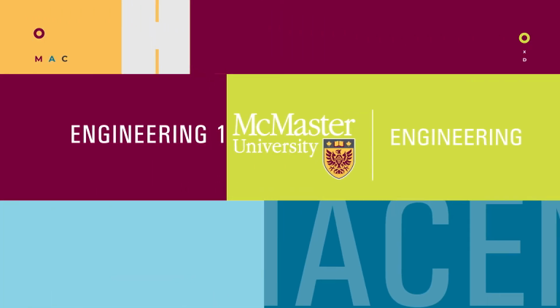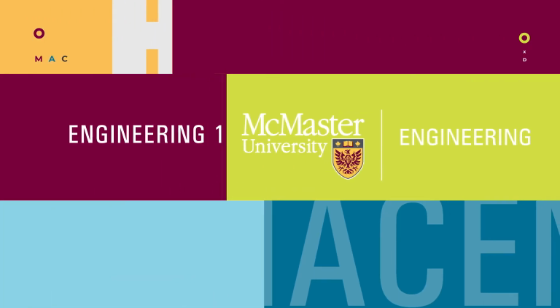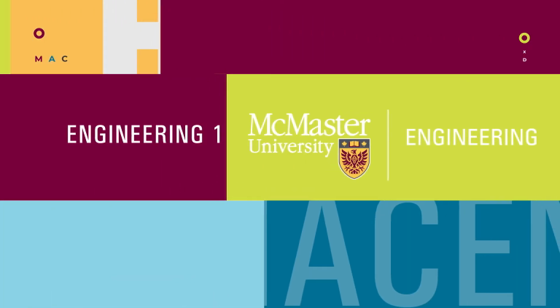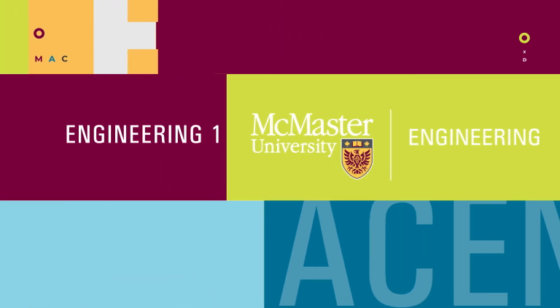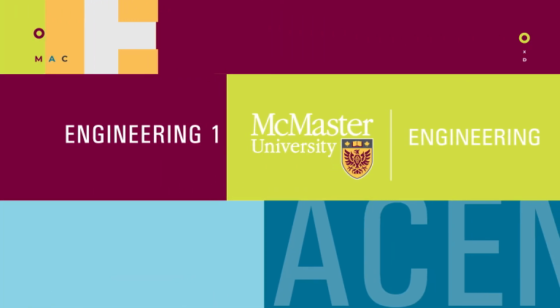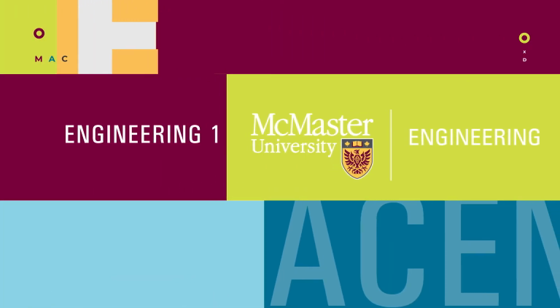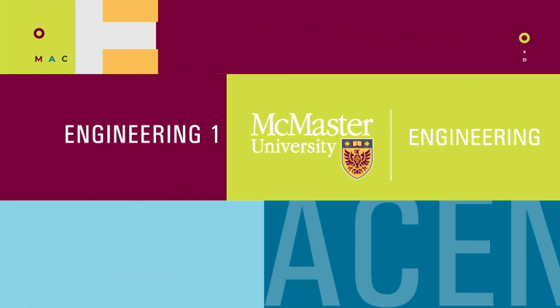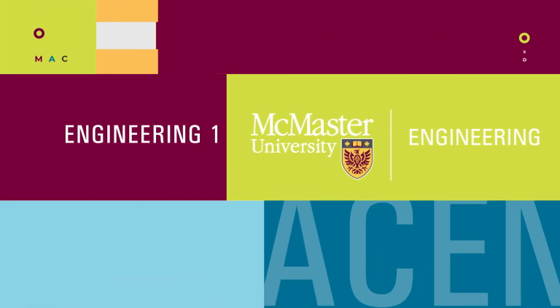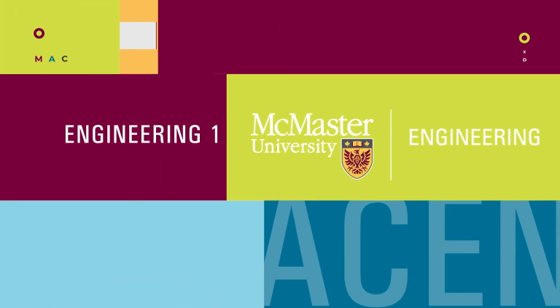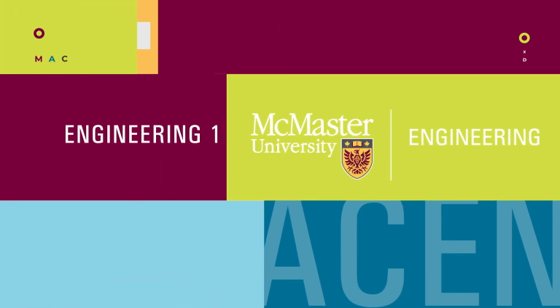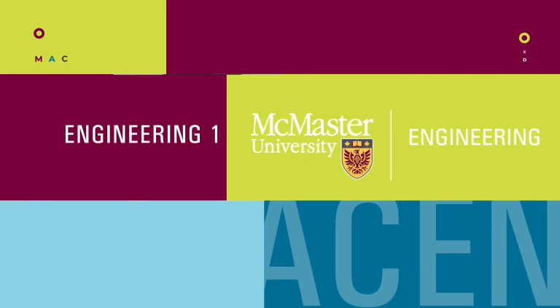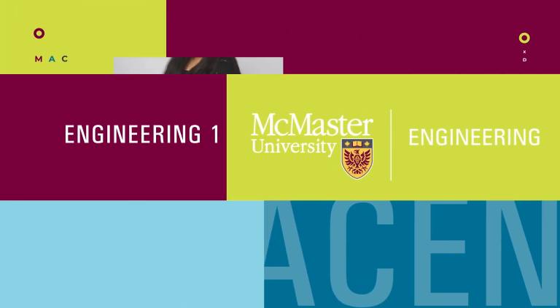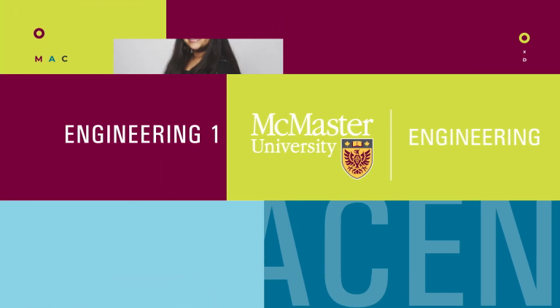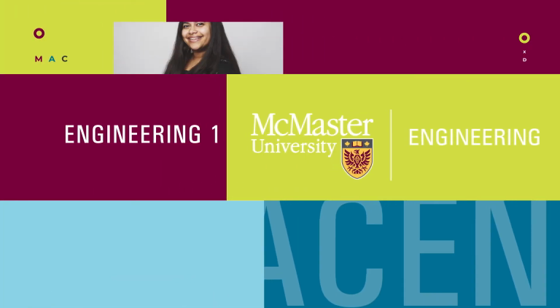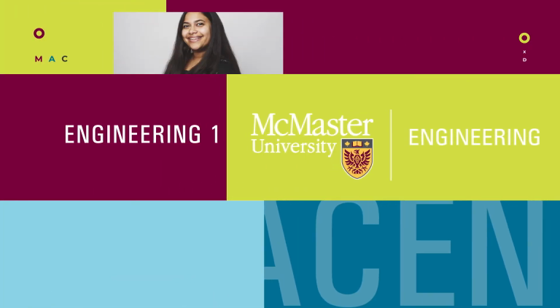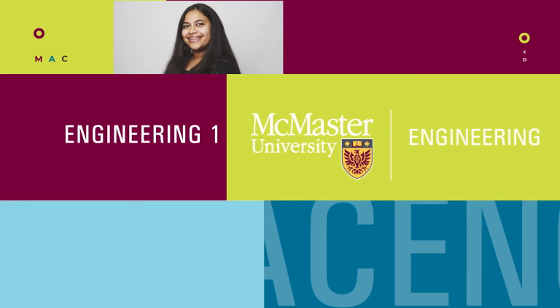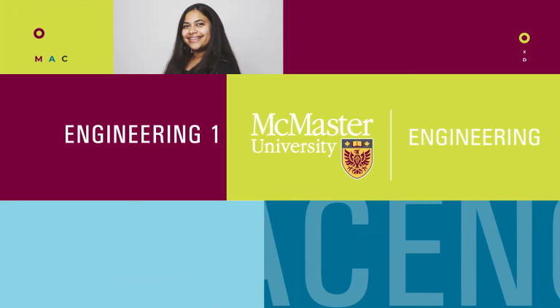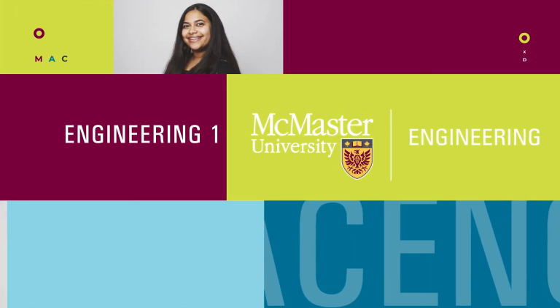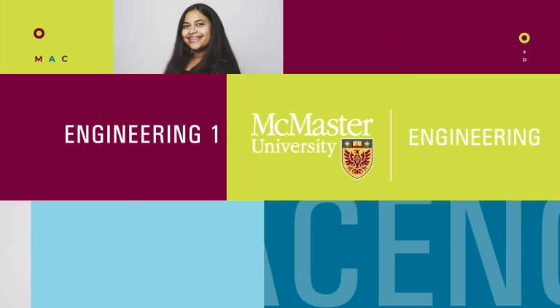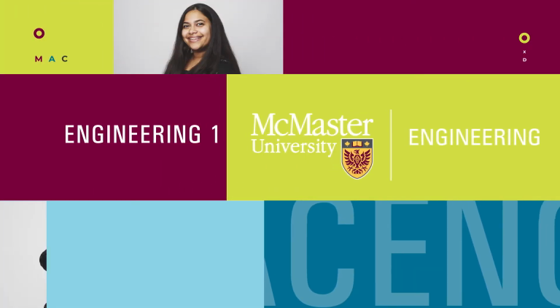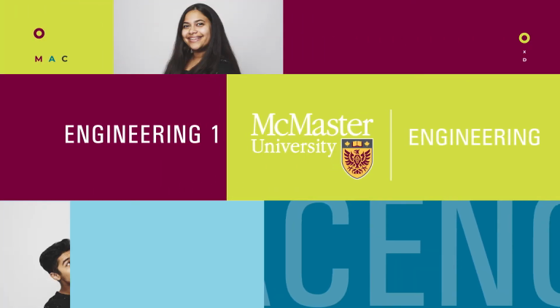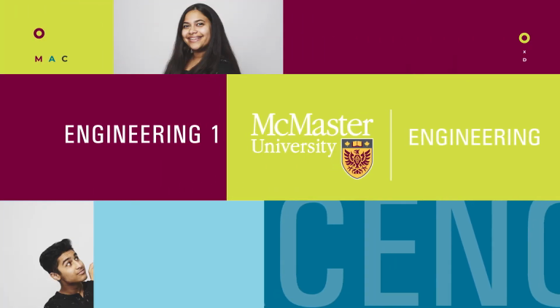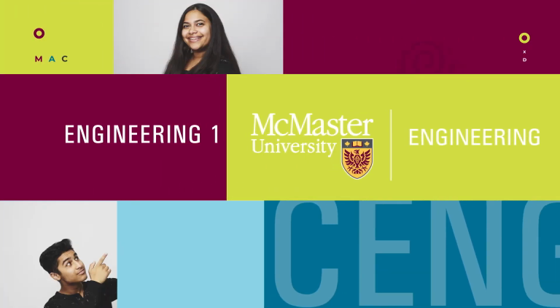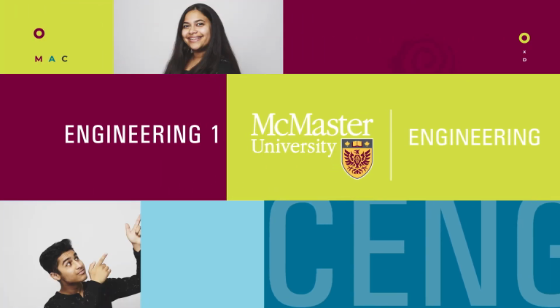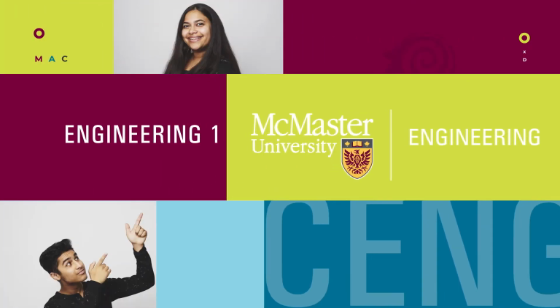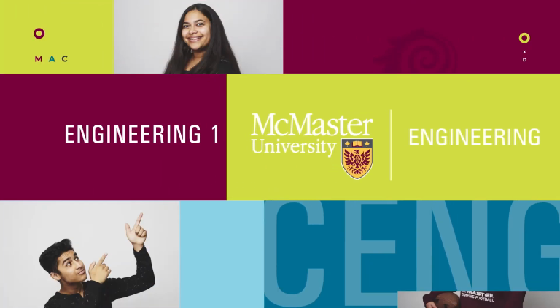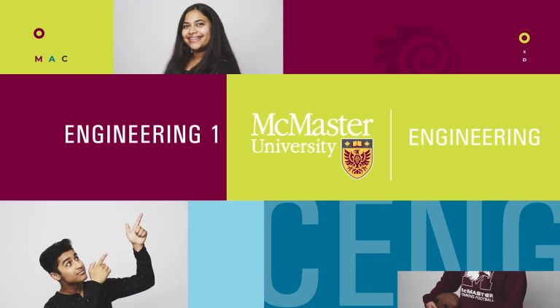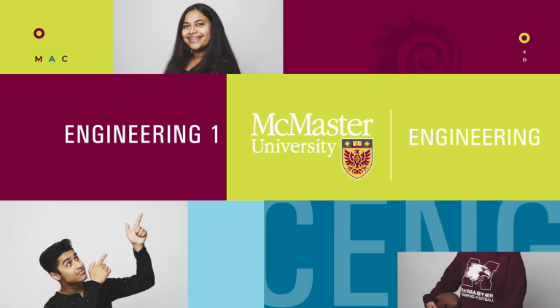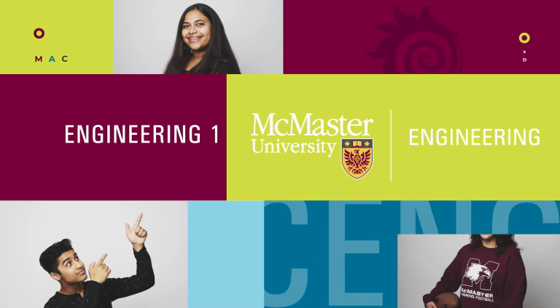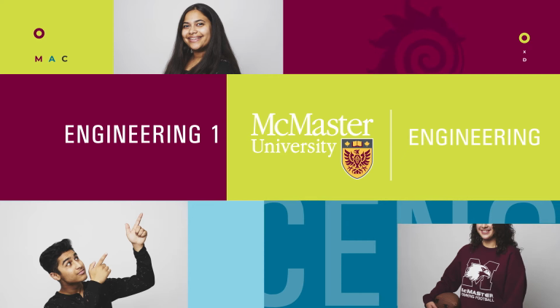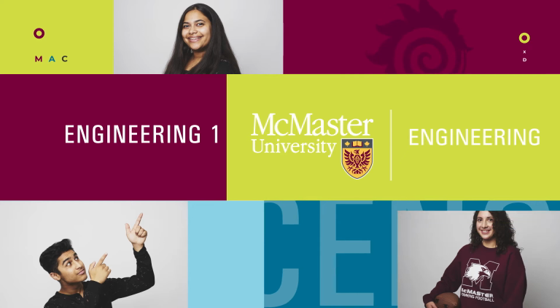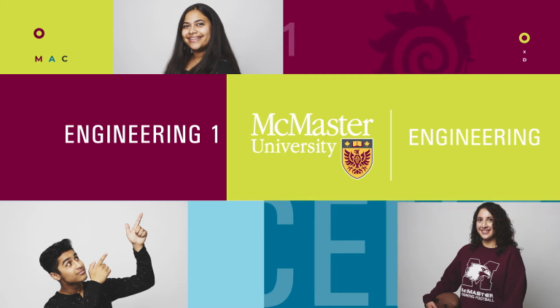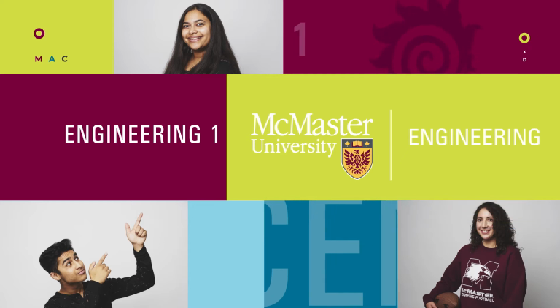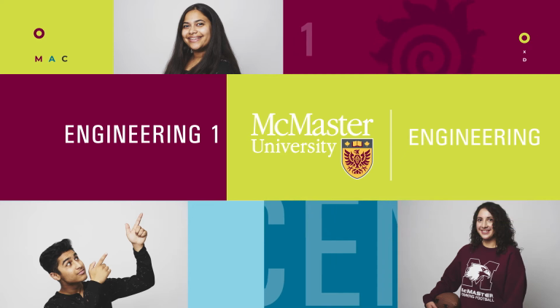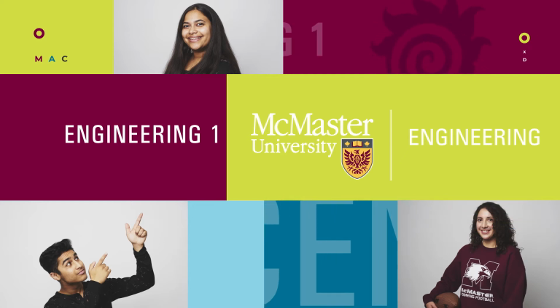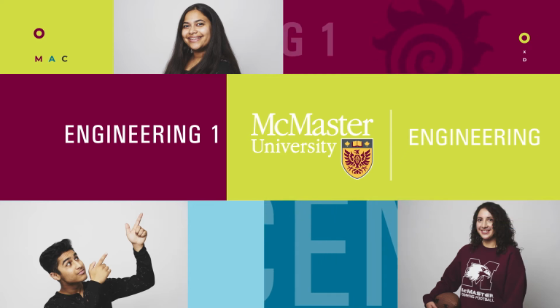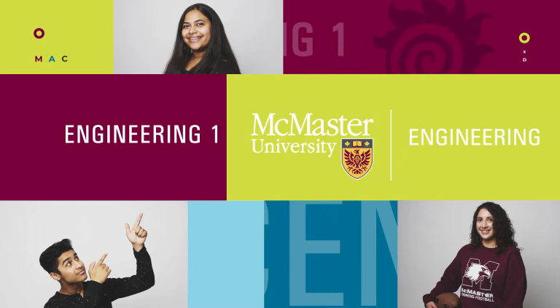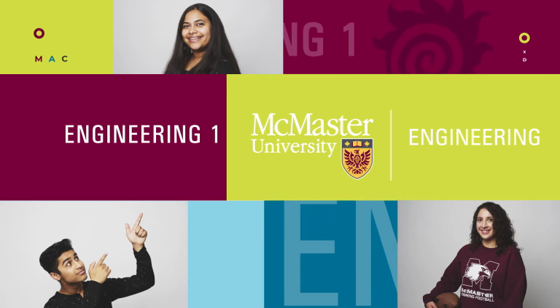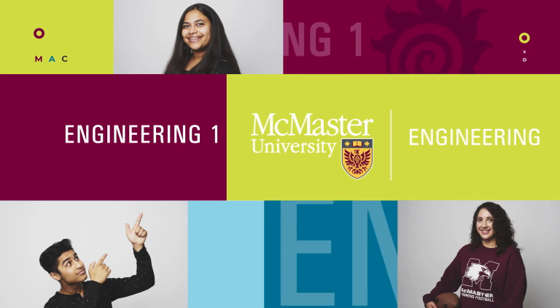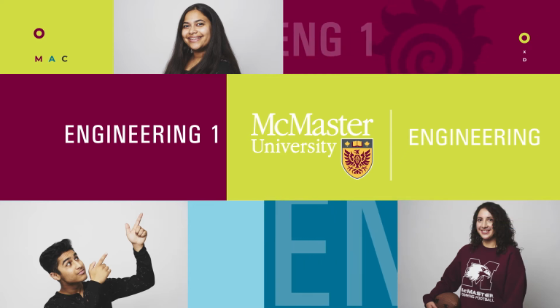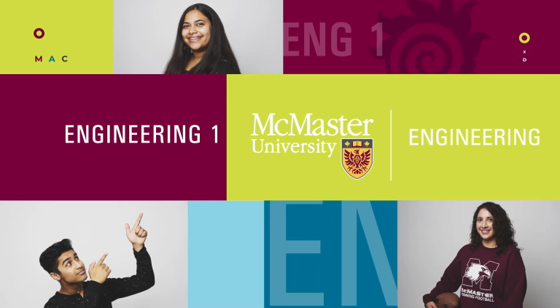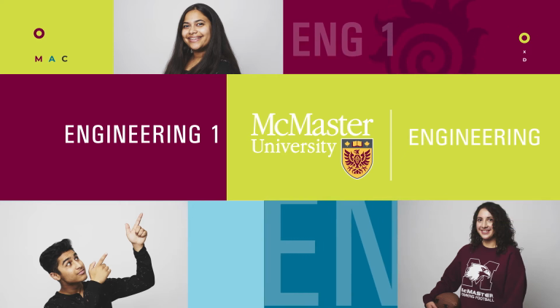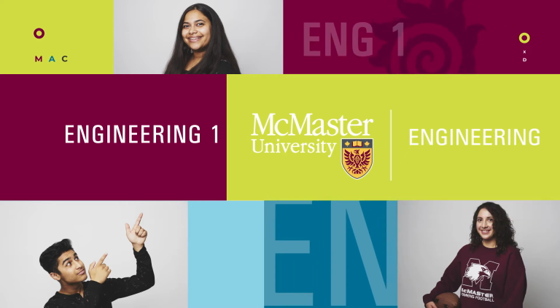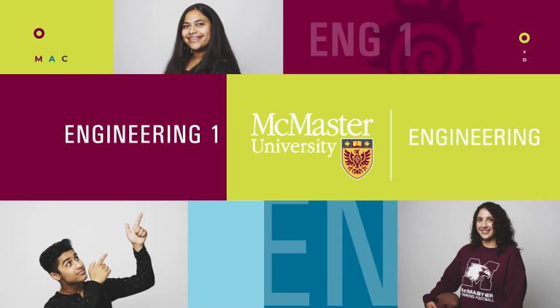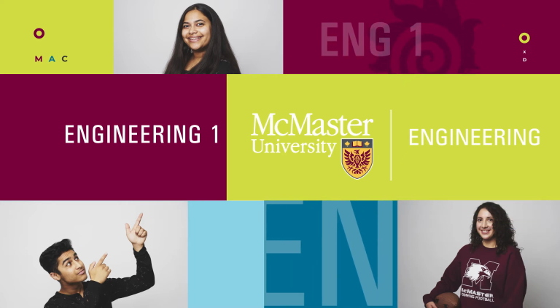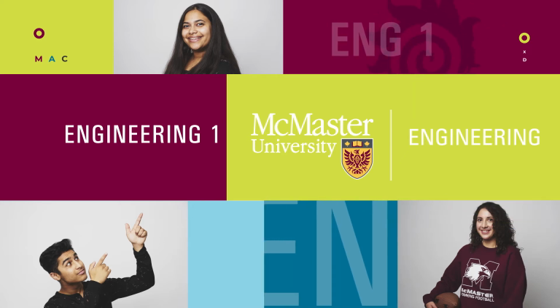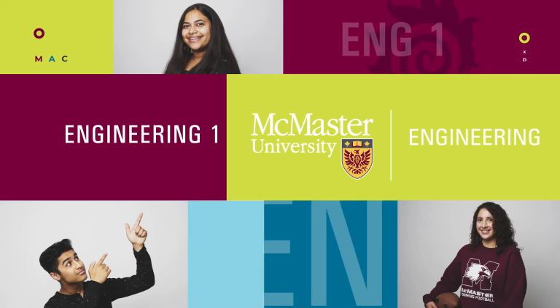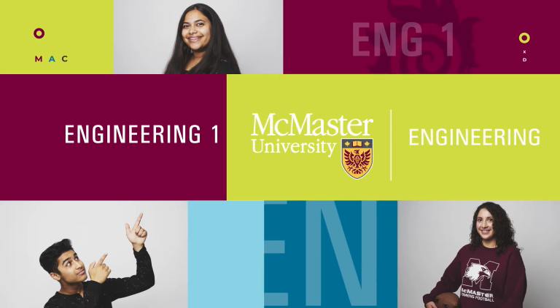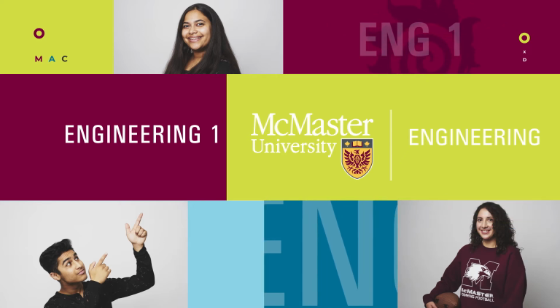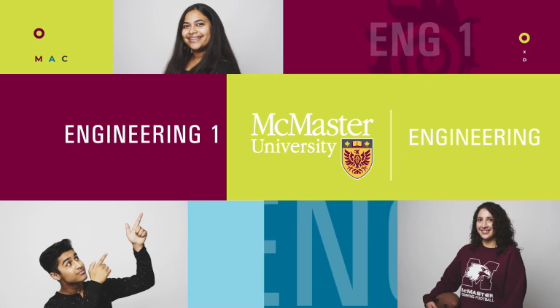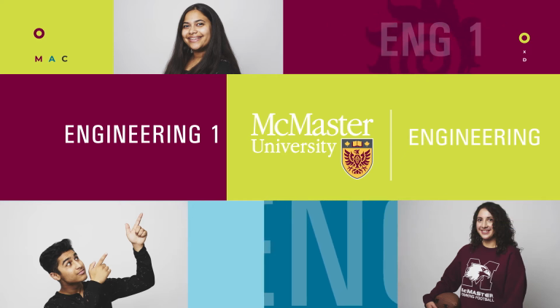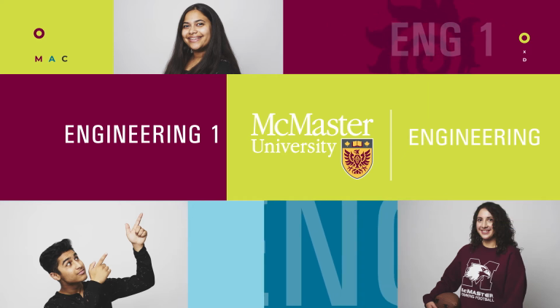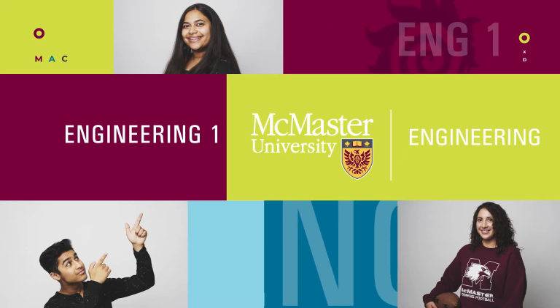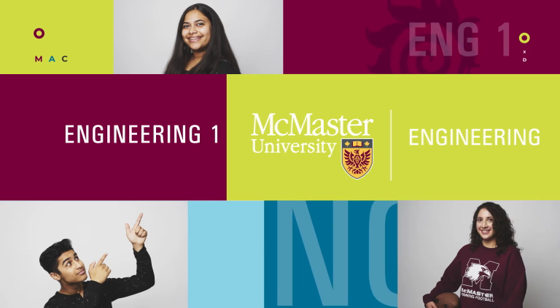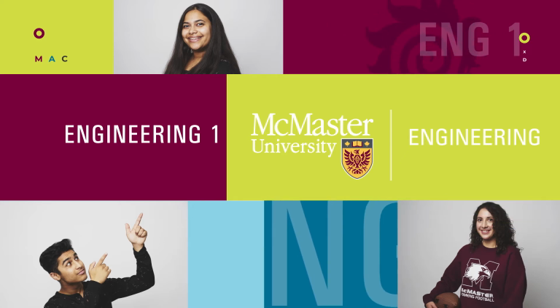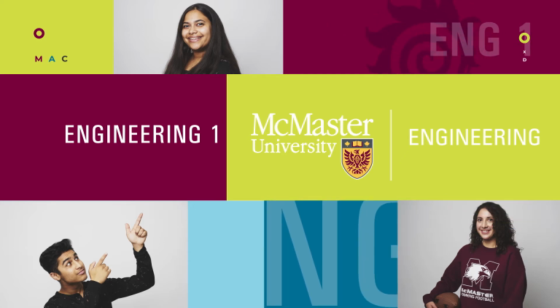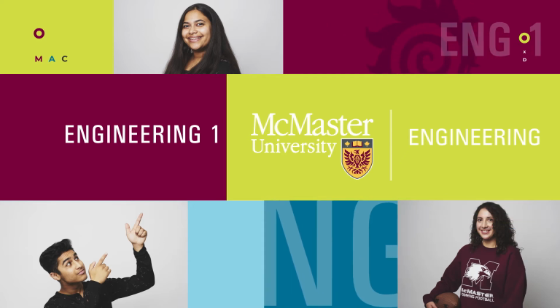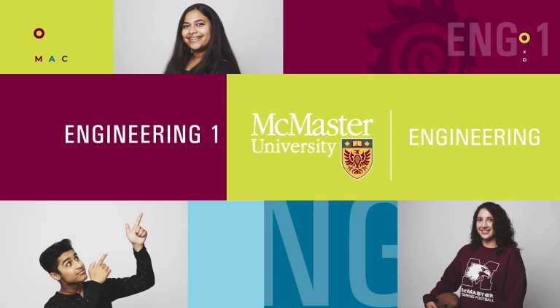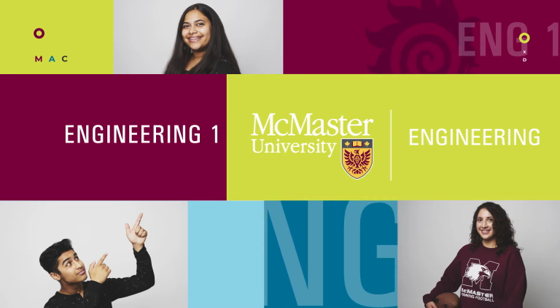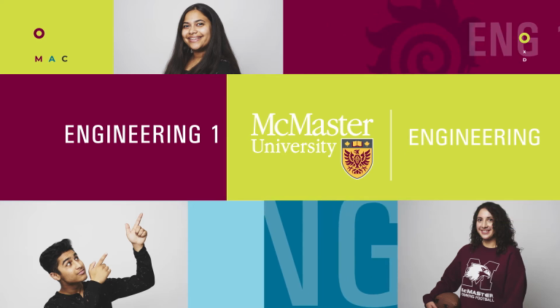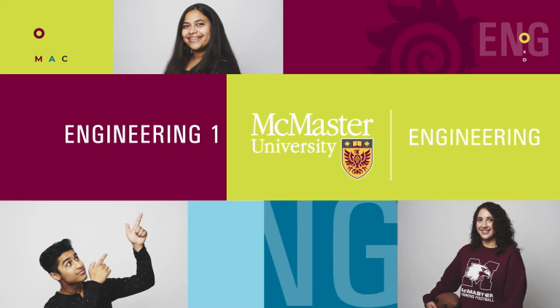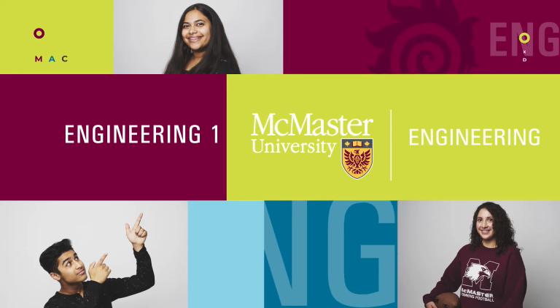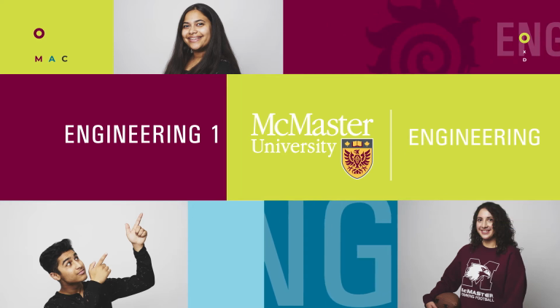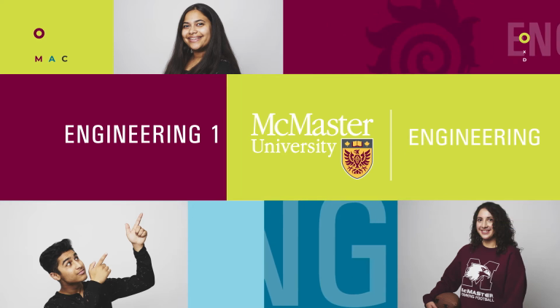Interested in learning more about the Bachelor of Engineering undergraduate program? We're excited to share what this program is all about.